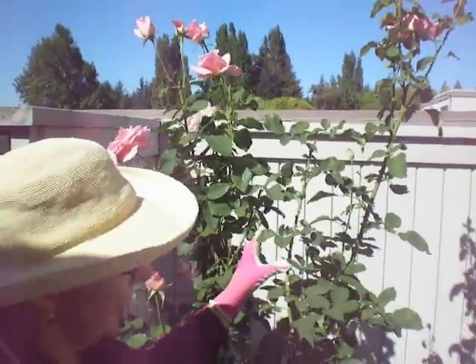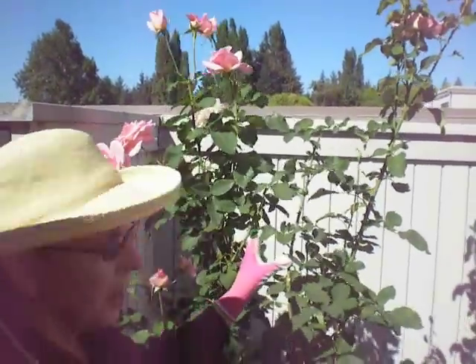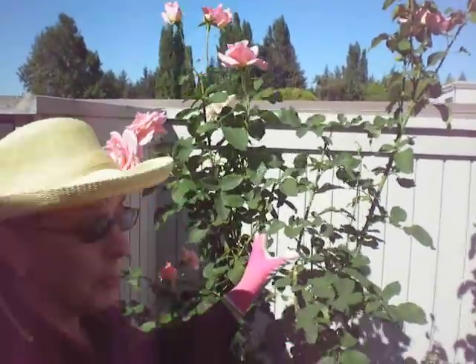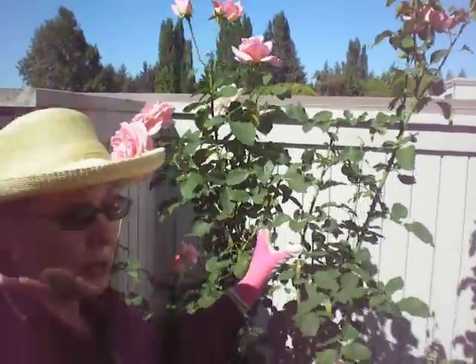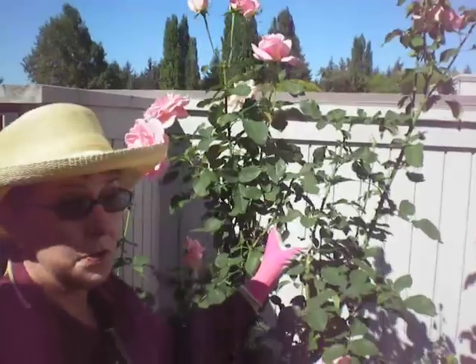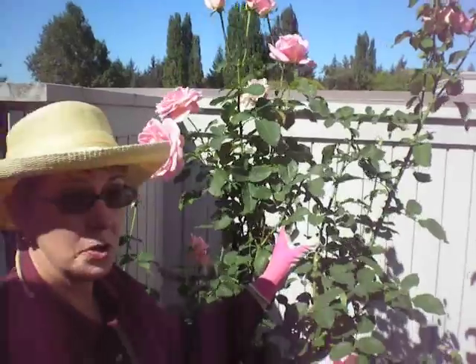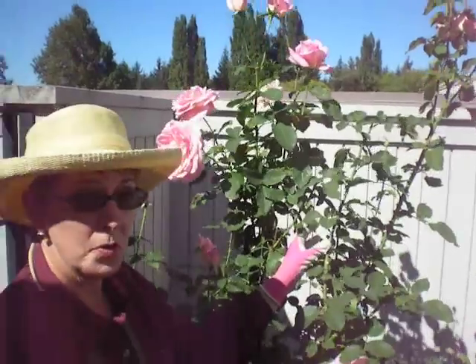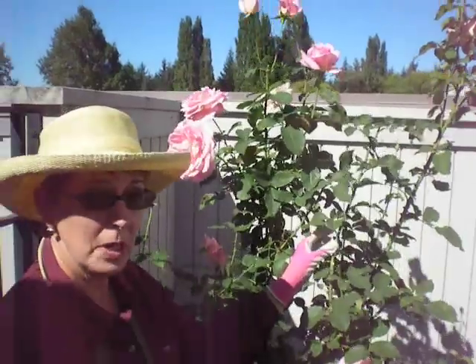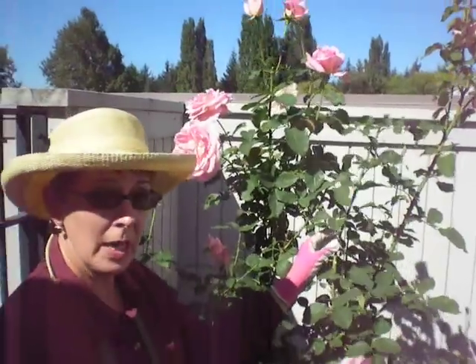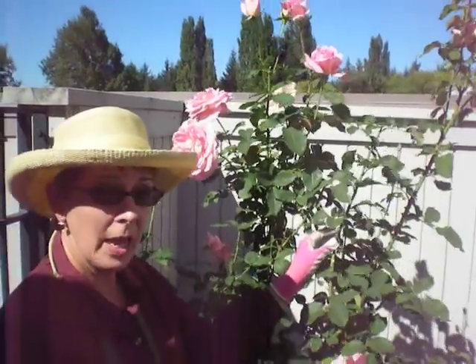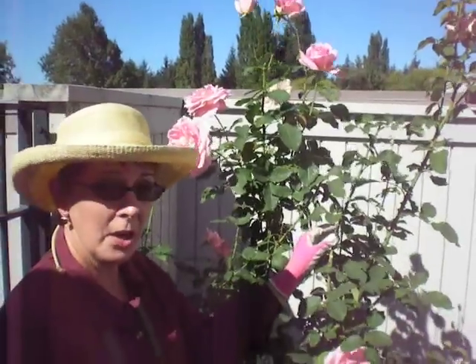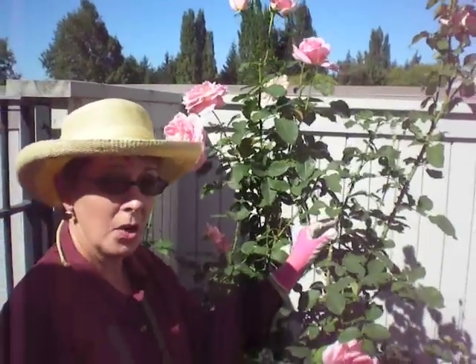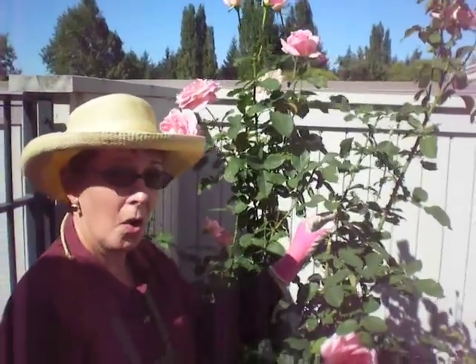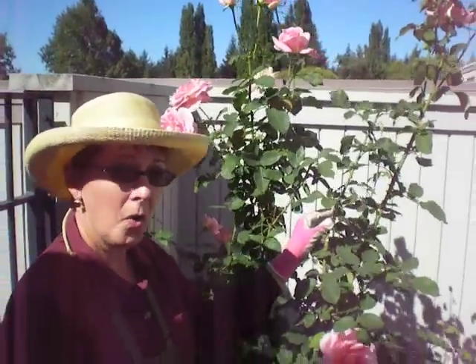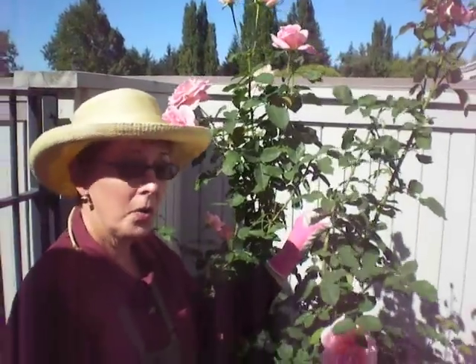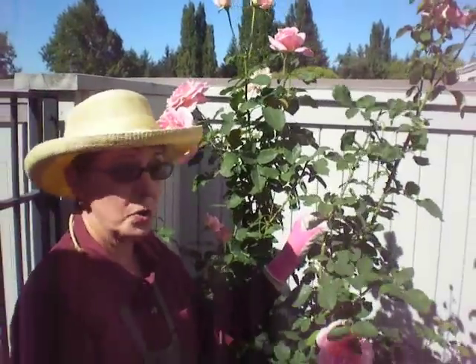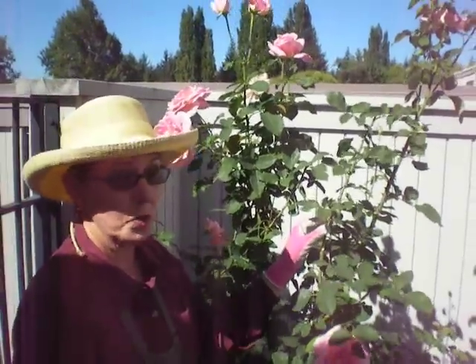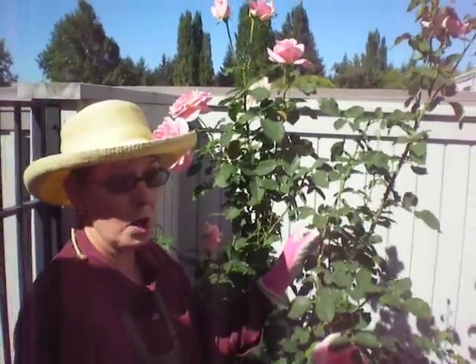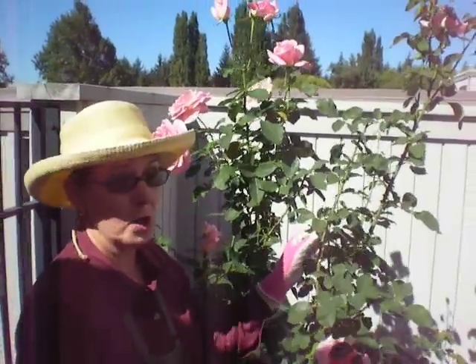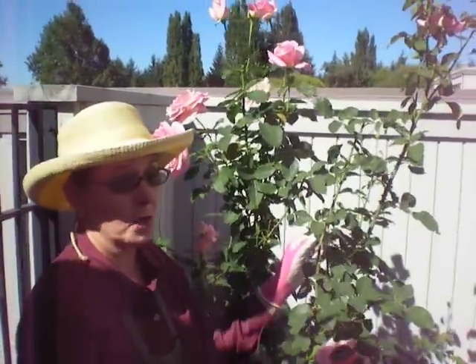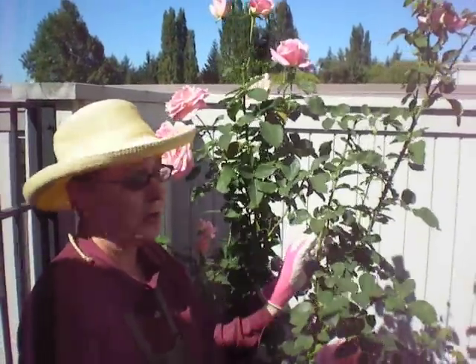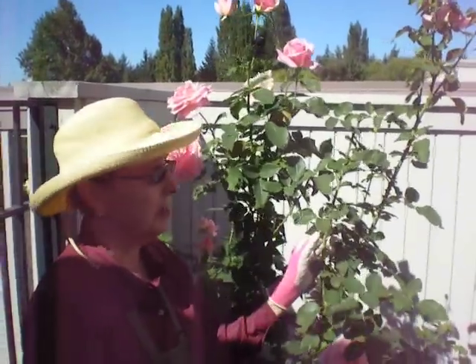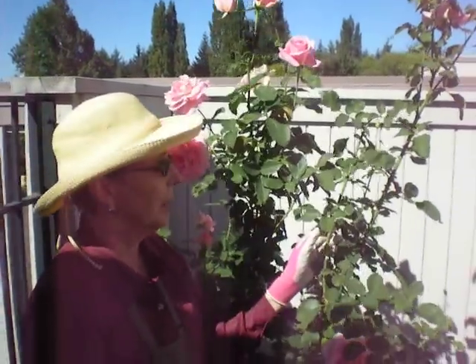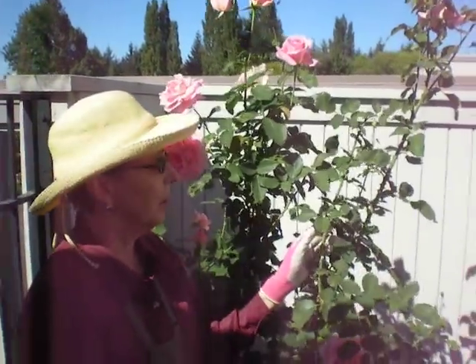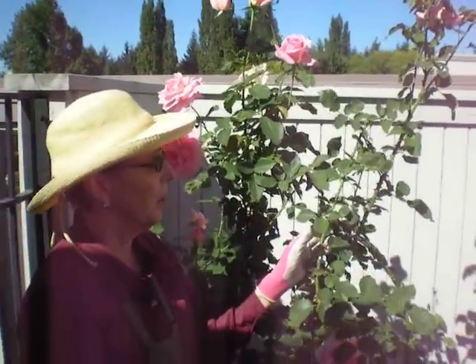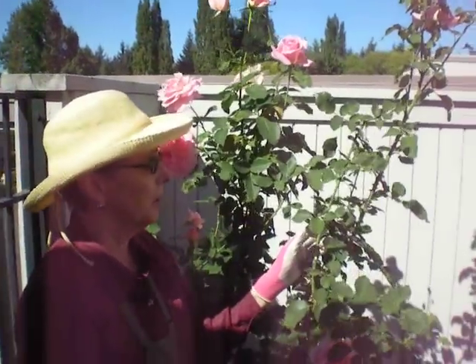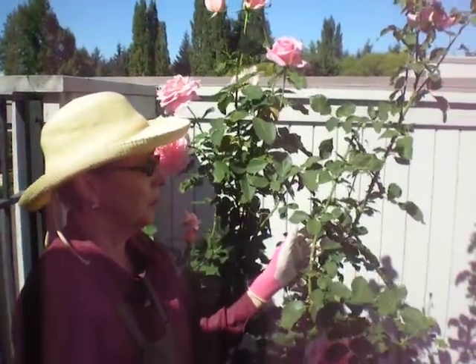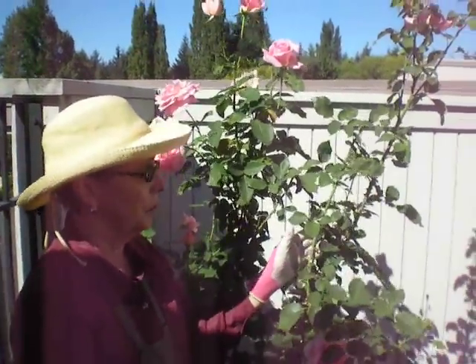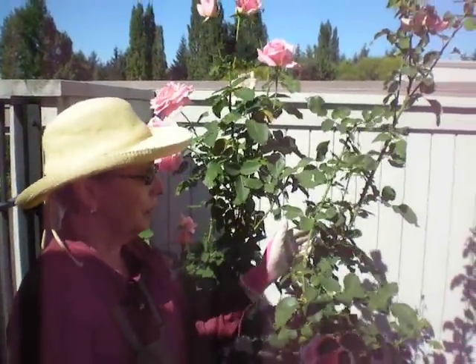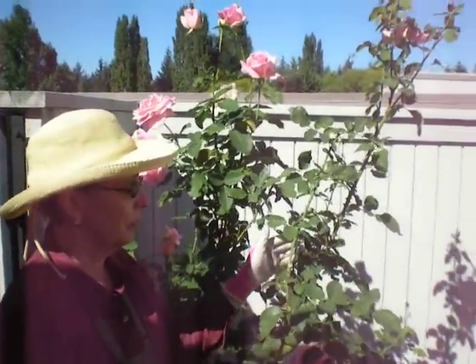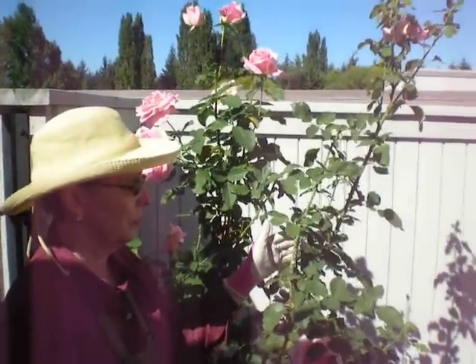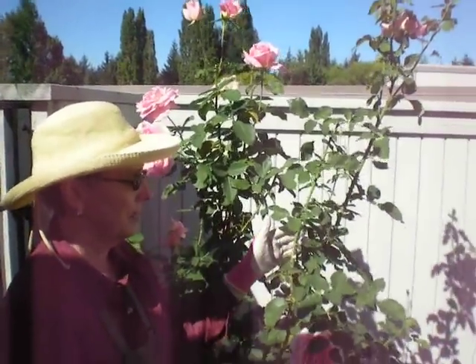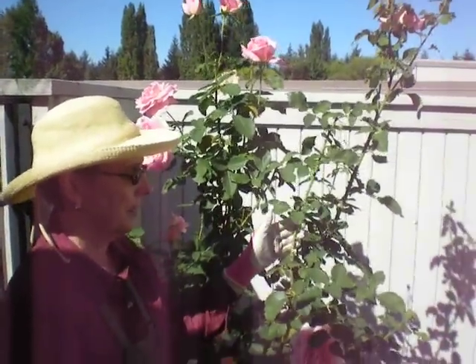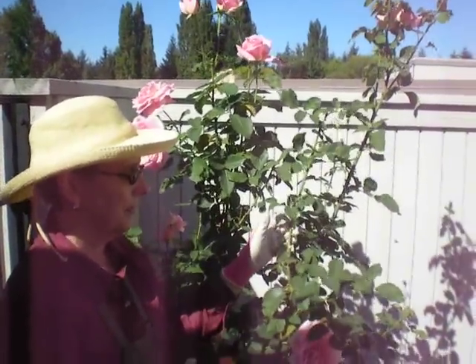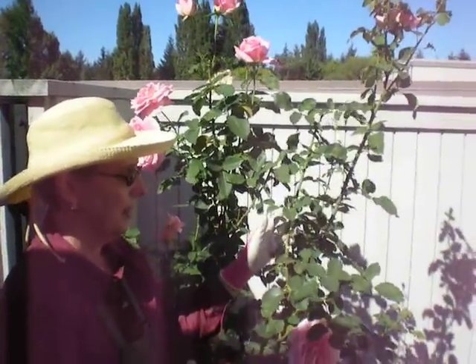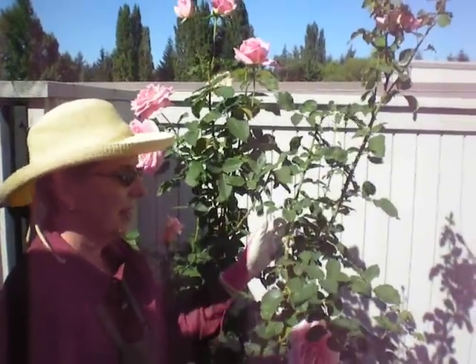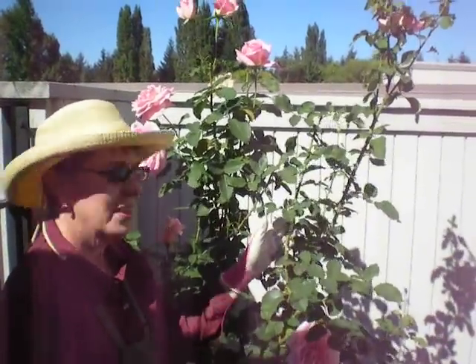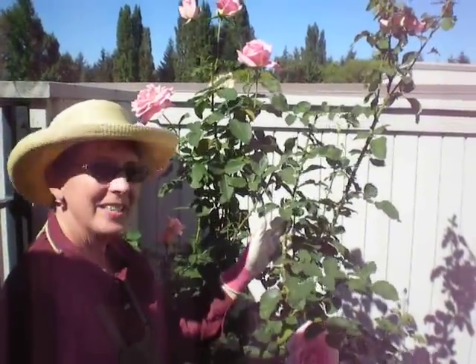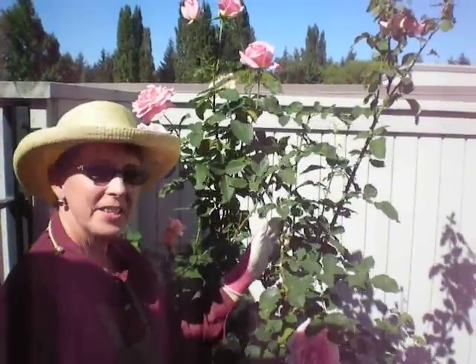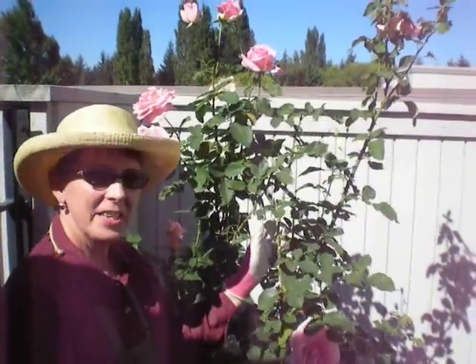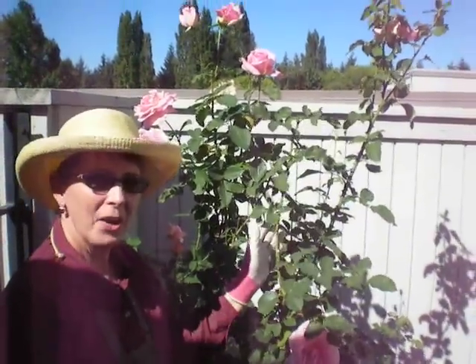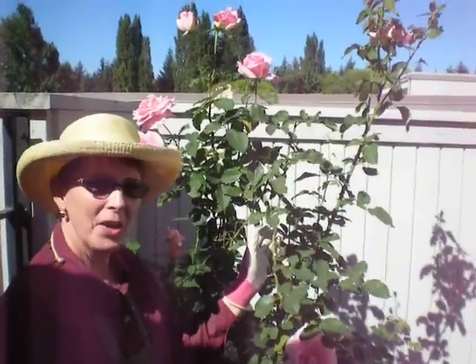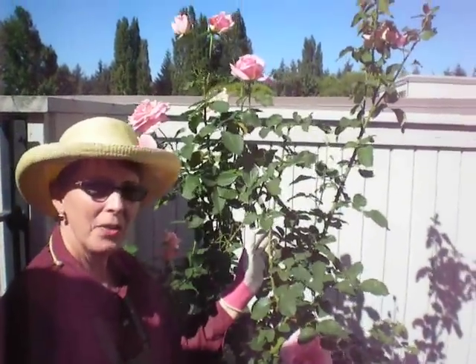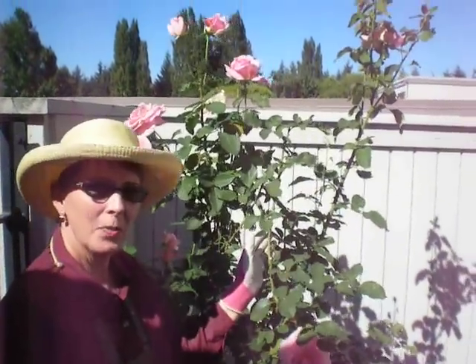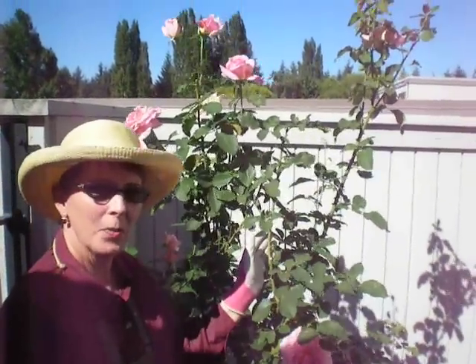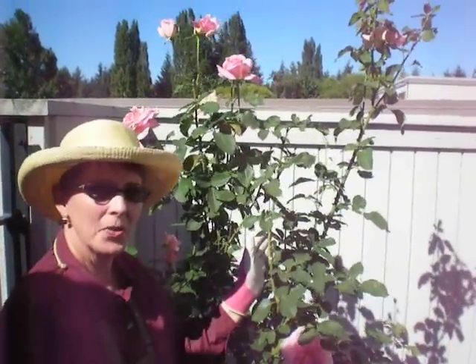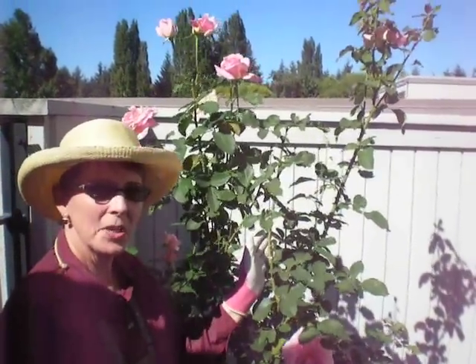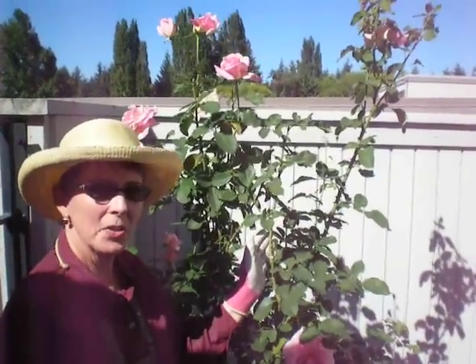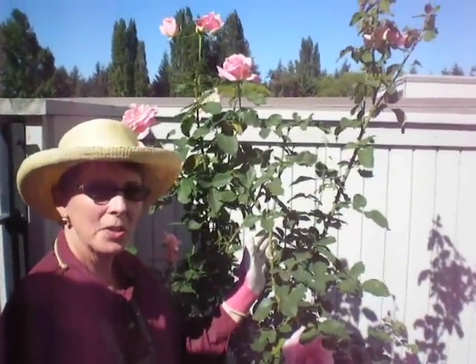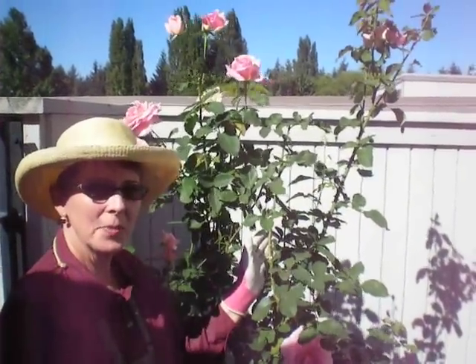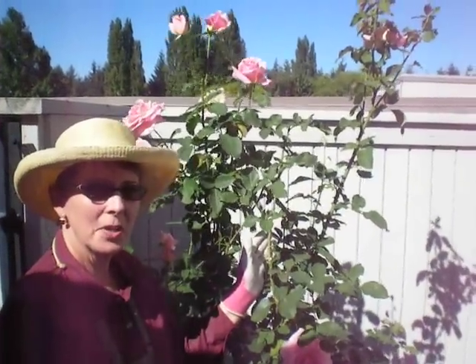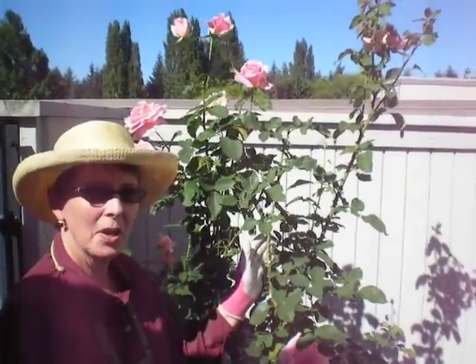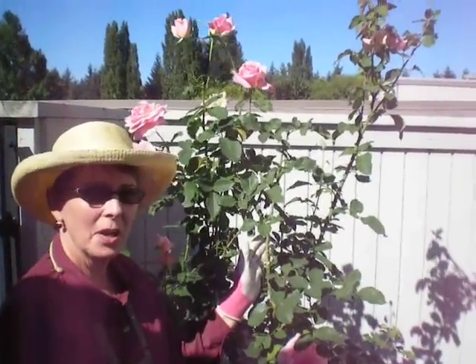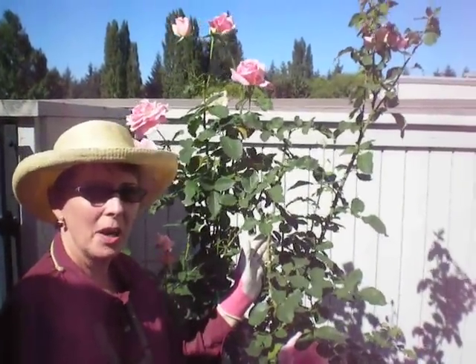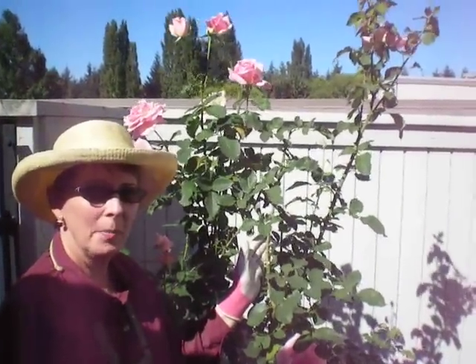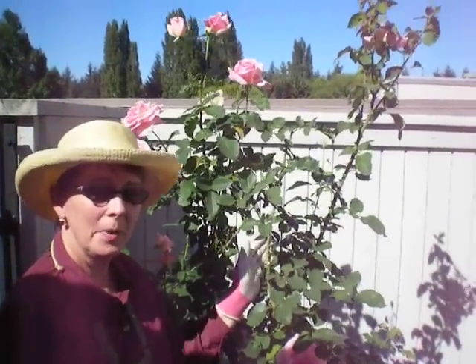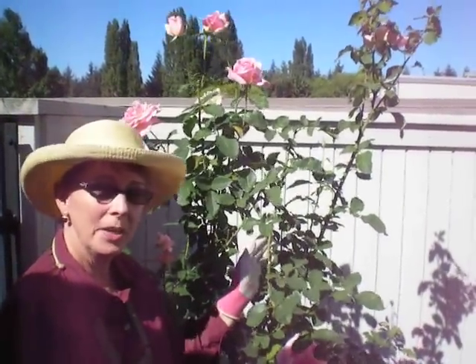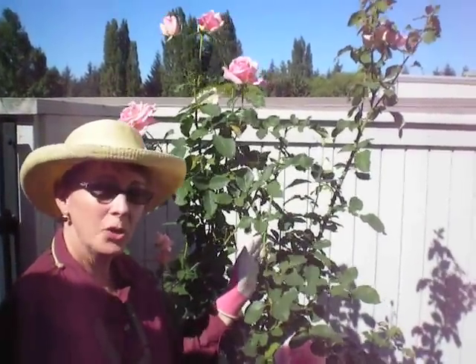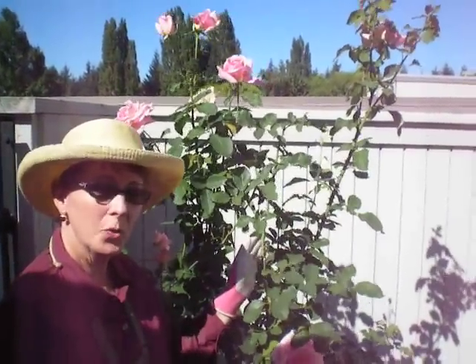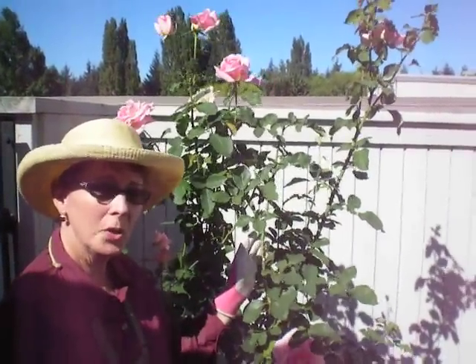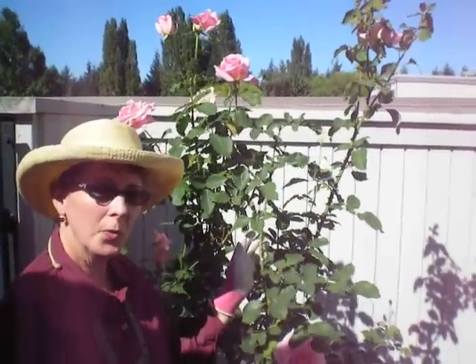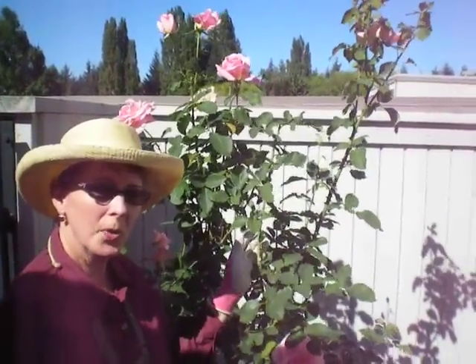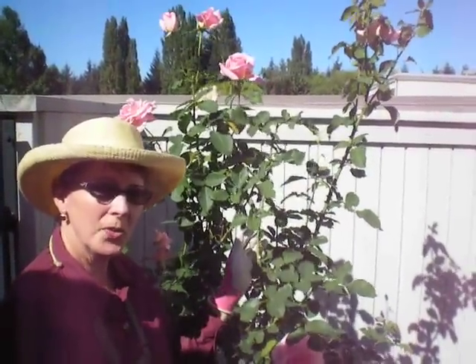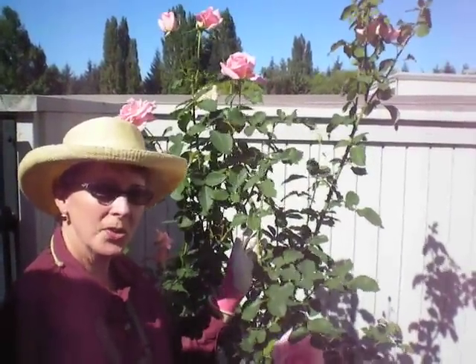But if you don't deadhead at all, you're not going to get a lot of new blooms. This is Harriet from RoseCareTips.com — enjoy your roses.